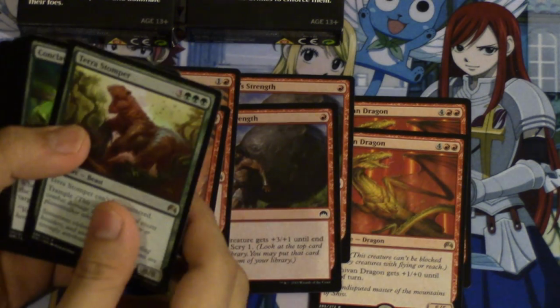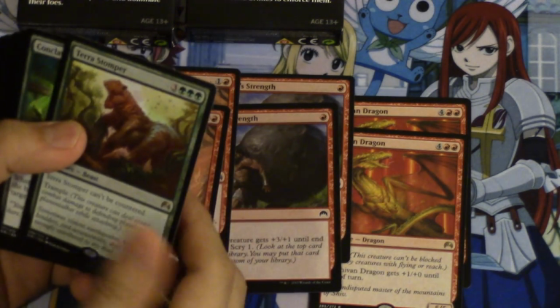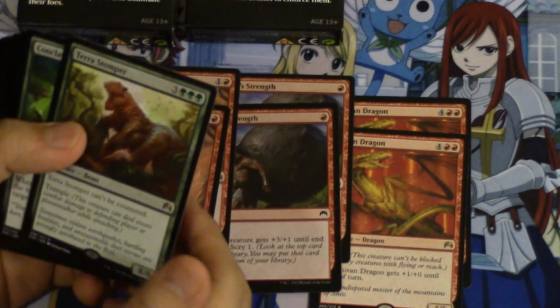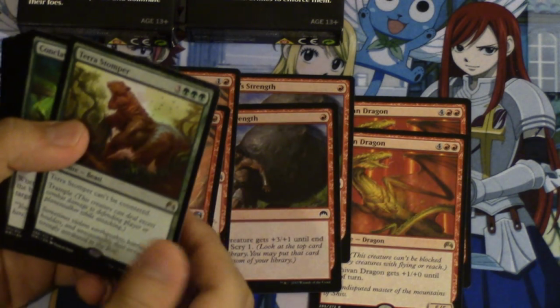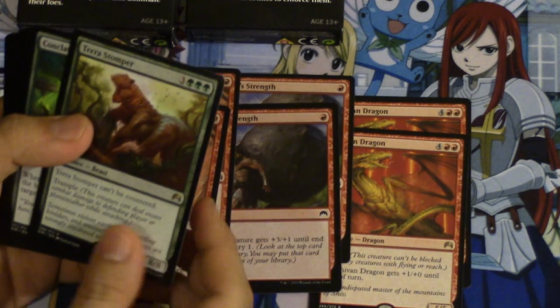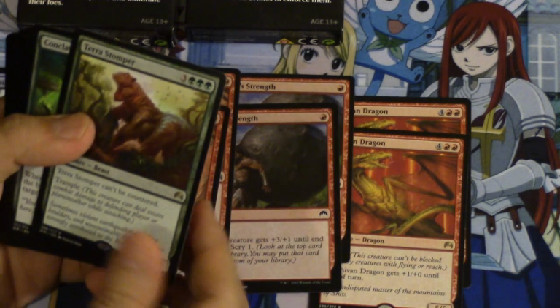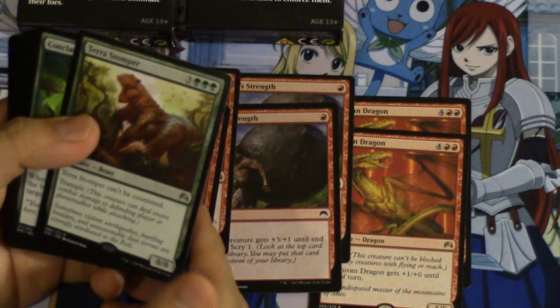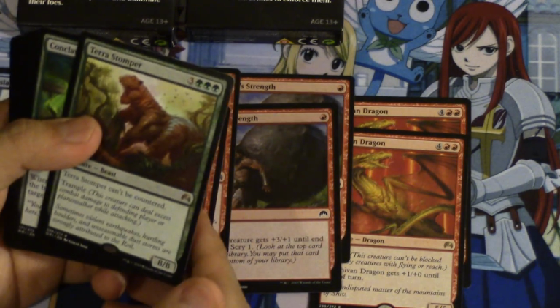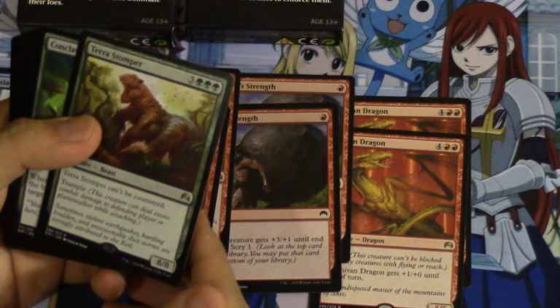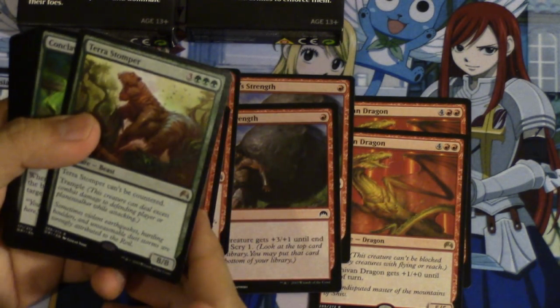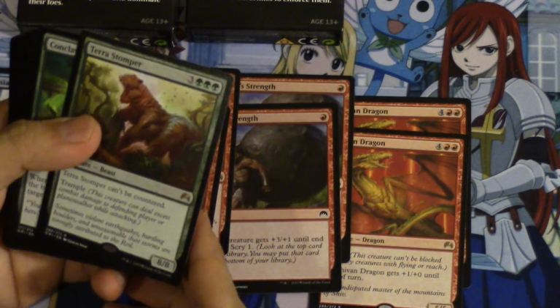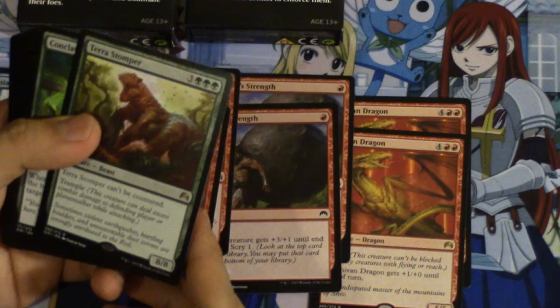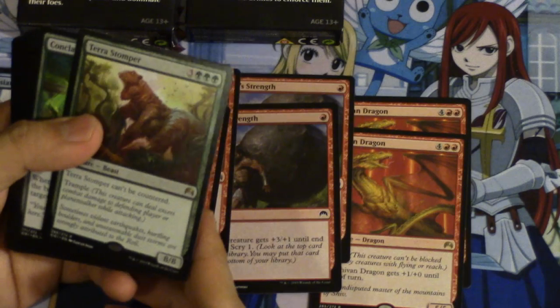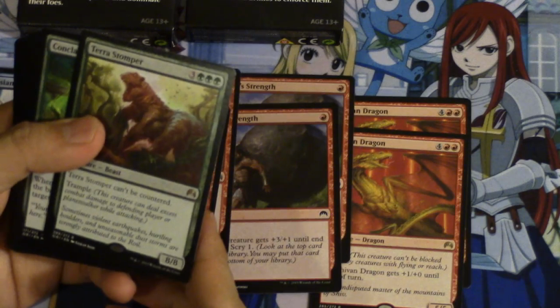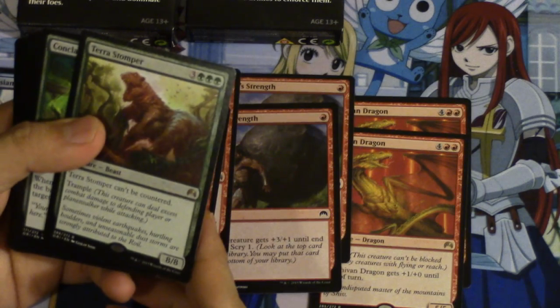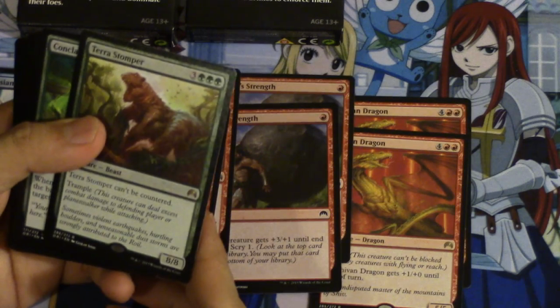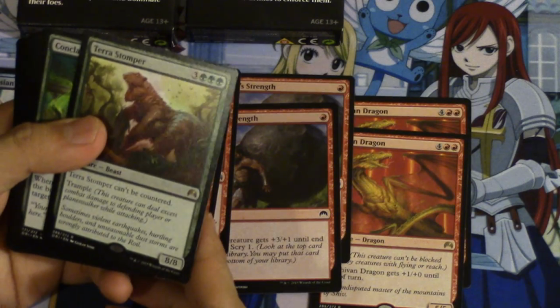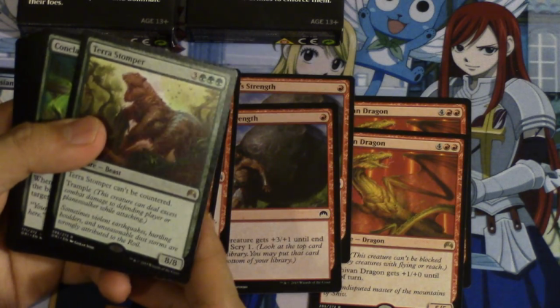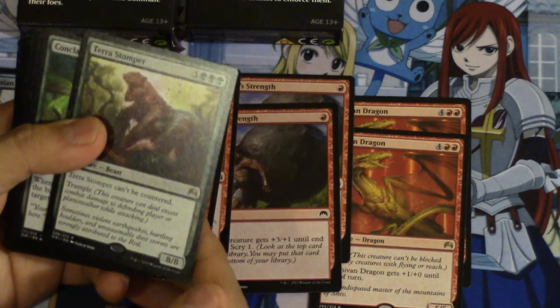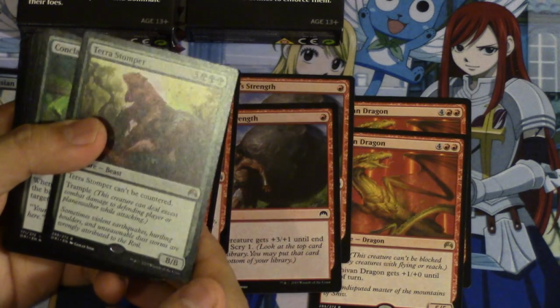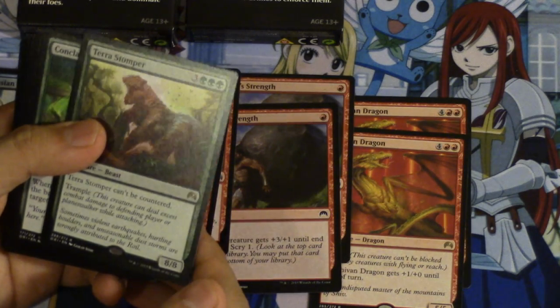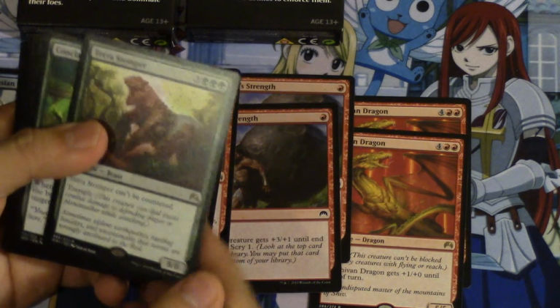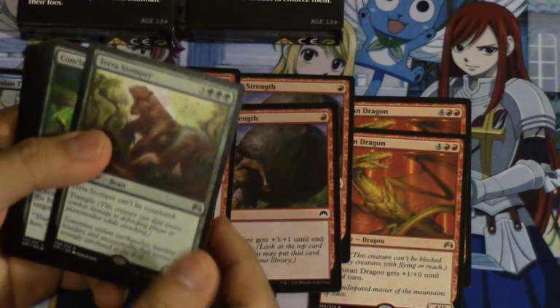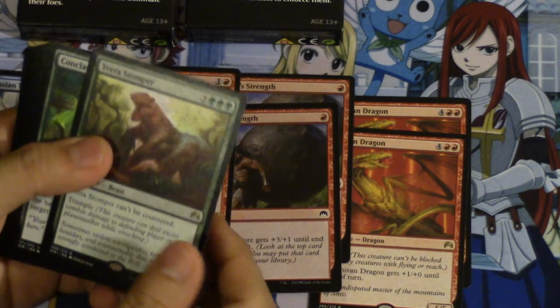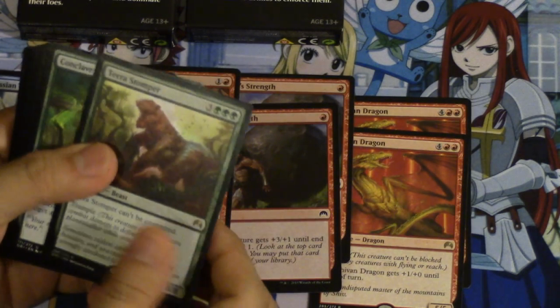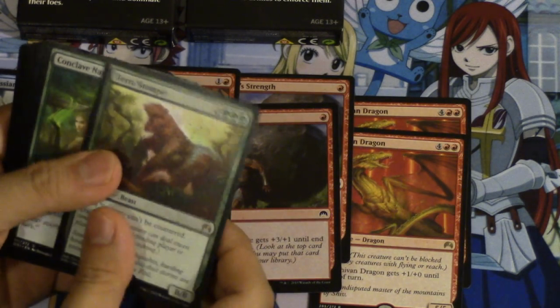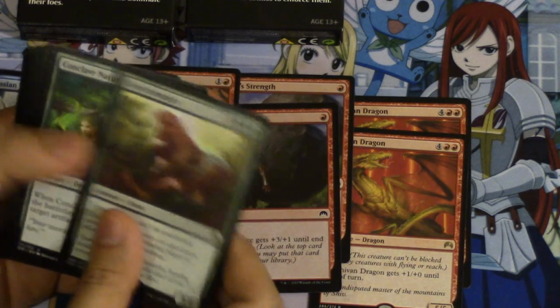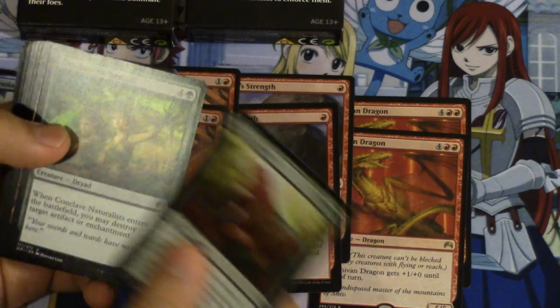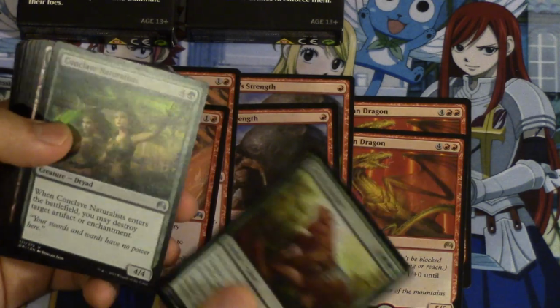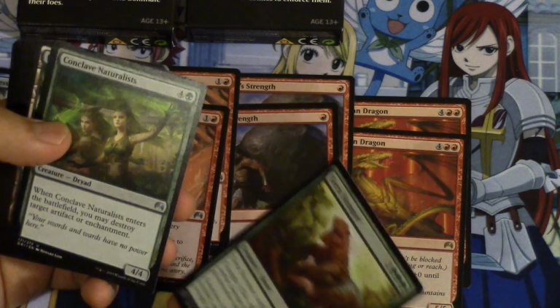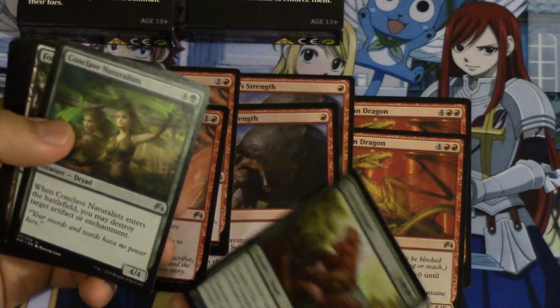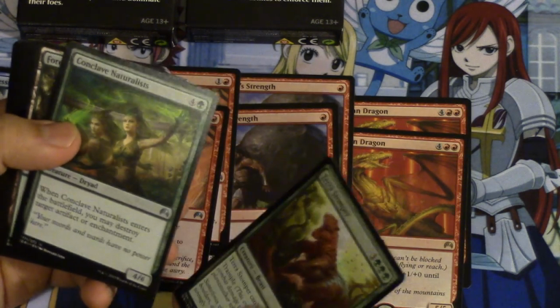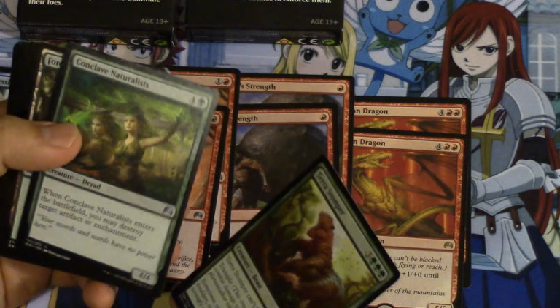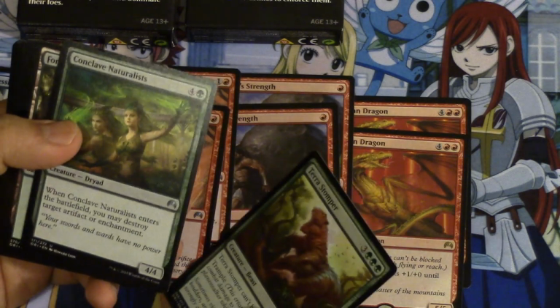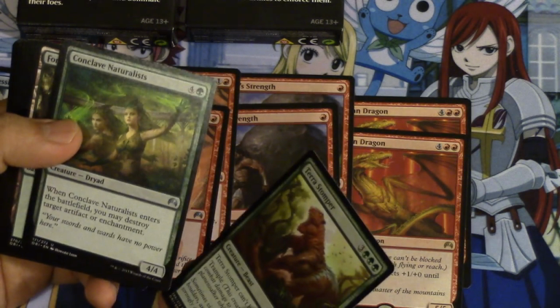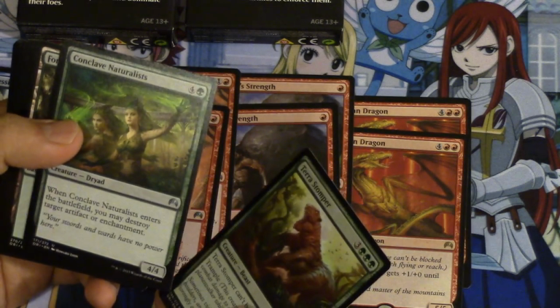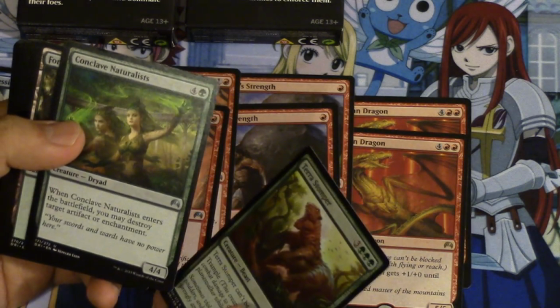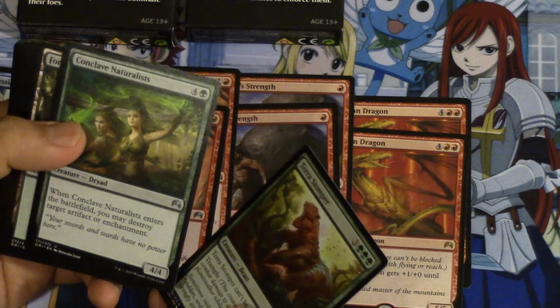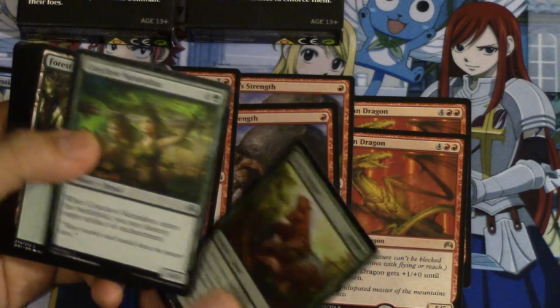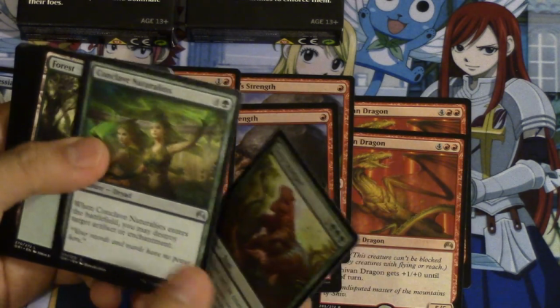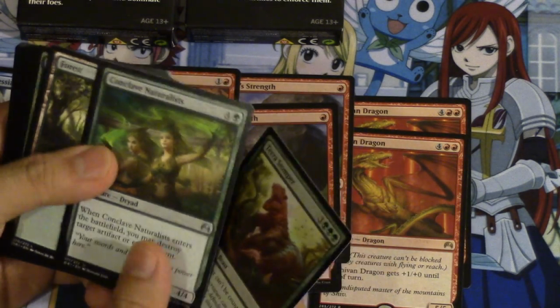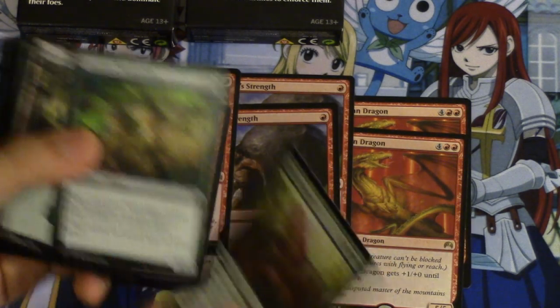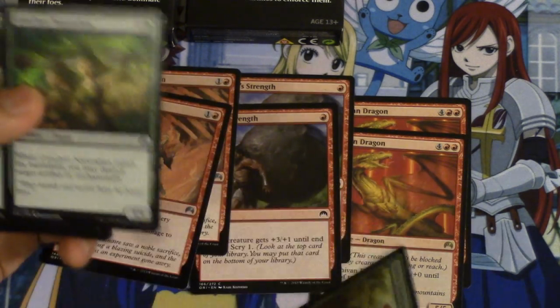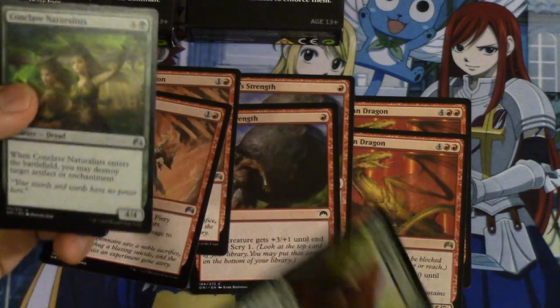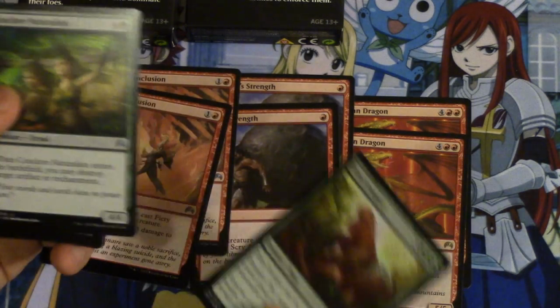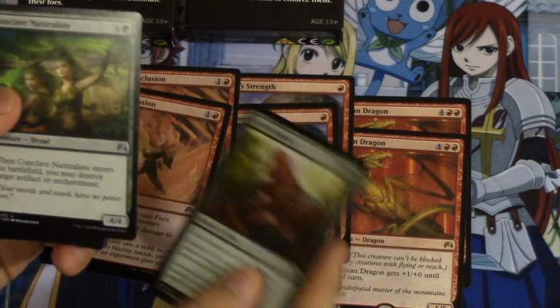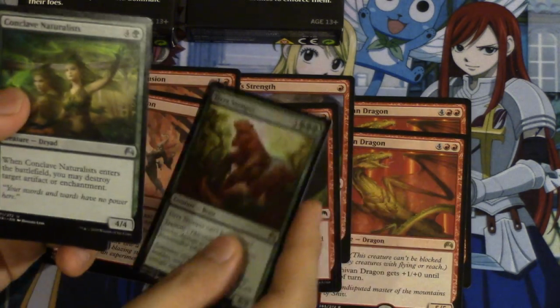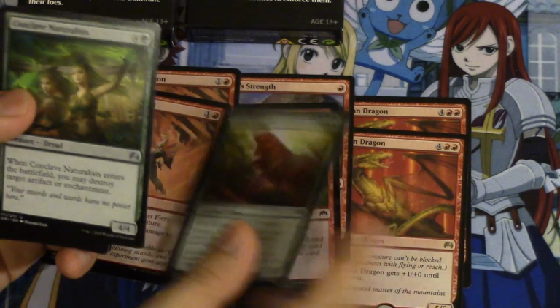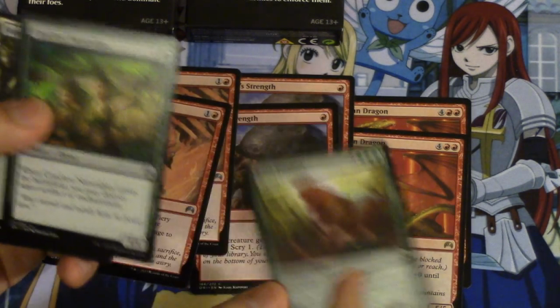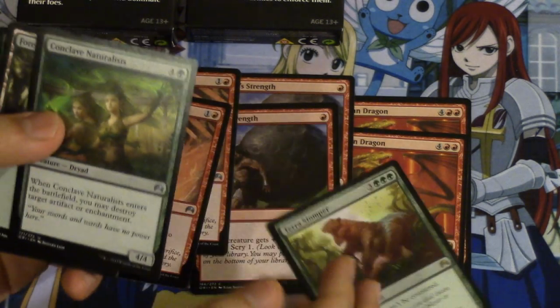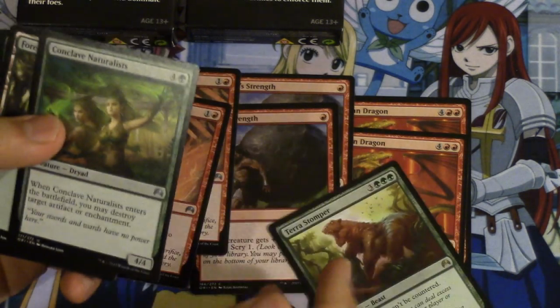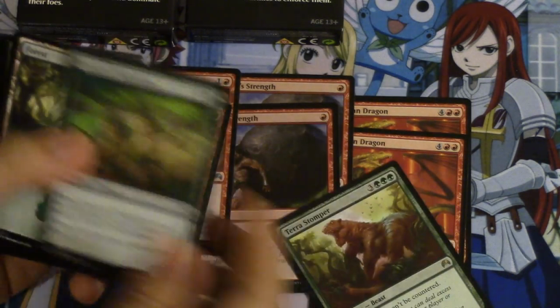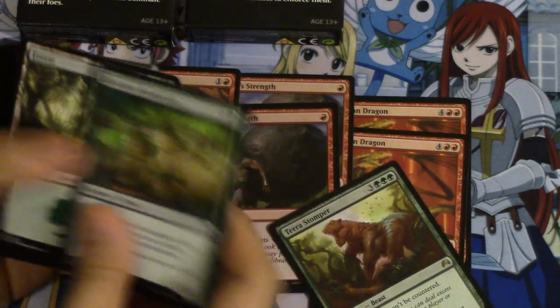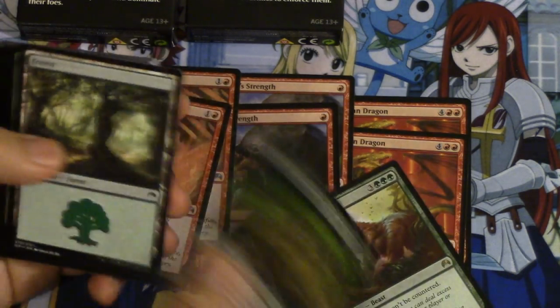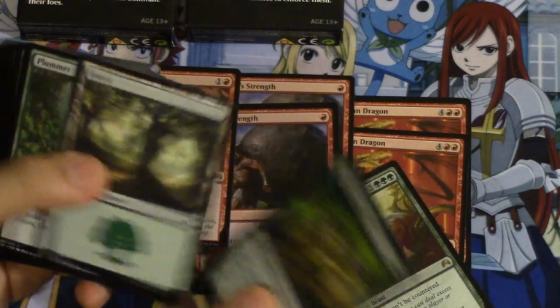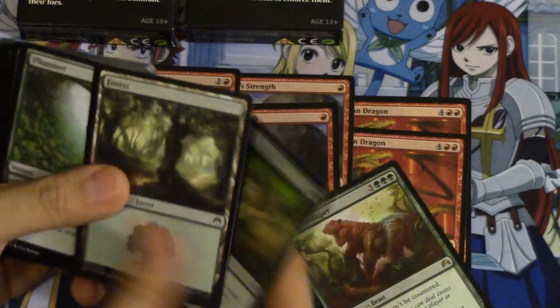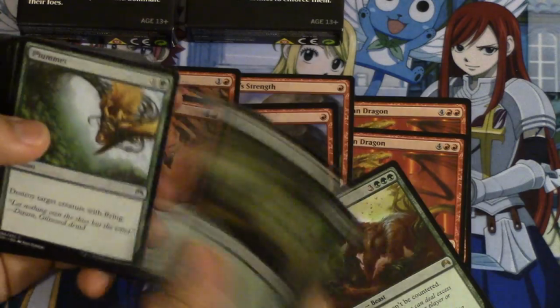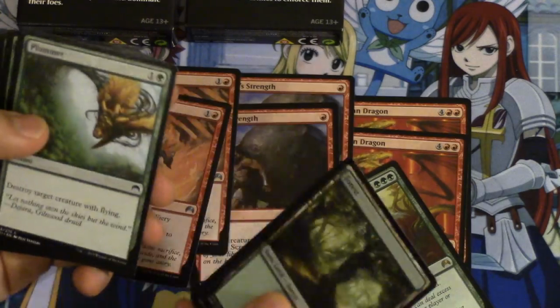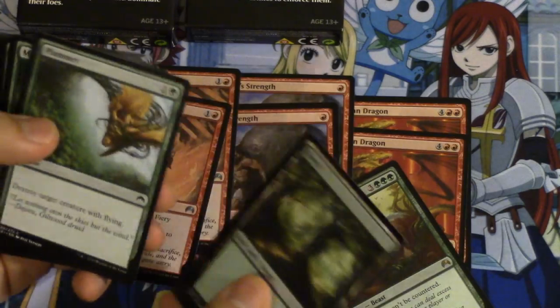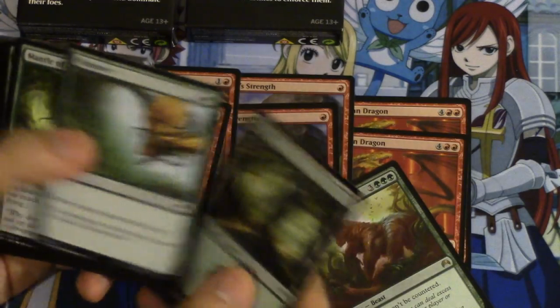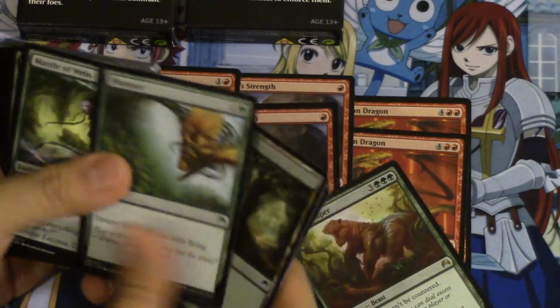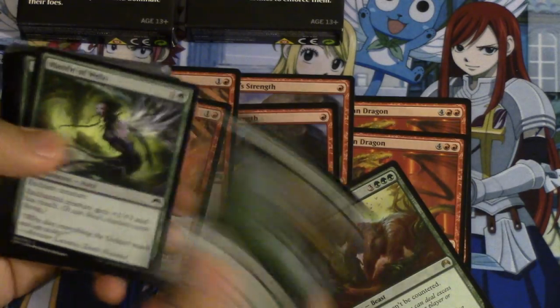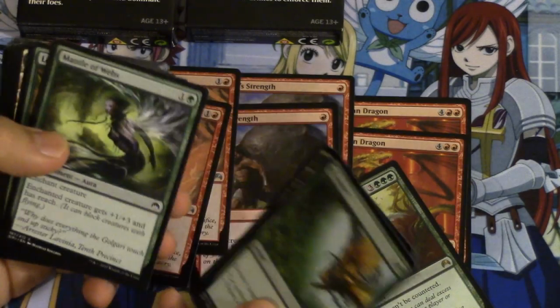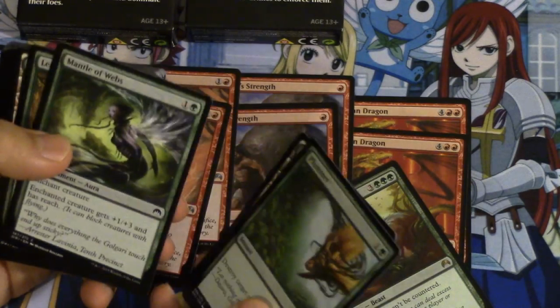Terror Stomper! Wow. That one is not bad — 8/8 Trample for 6. We're not expecting a Terror Stomper. That's definitely going to our trade binder.